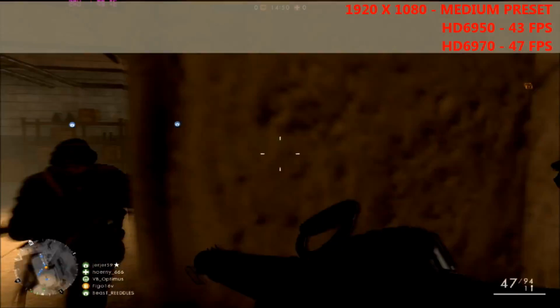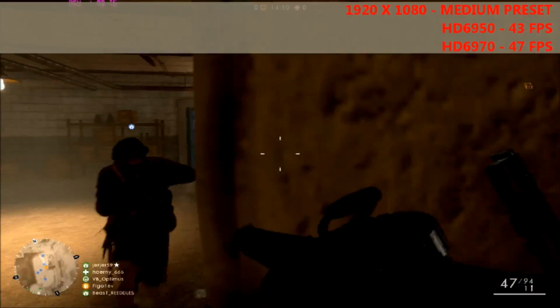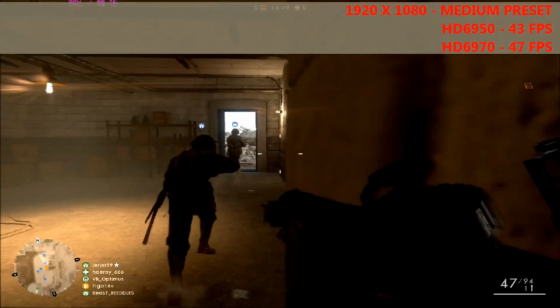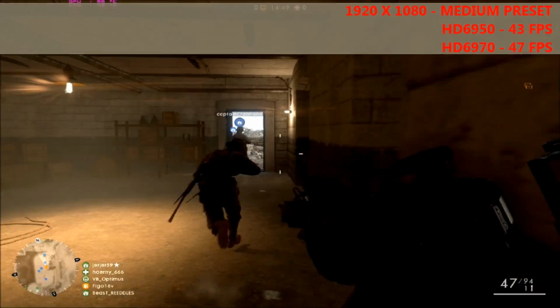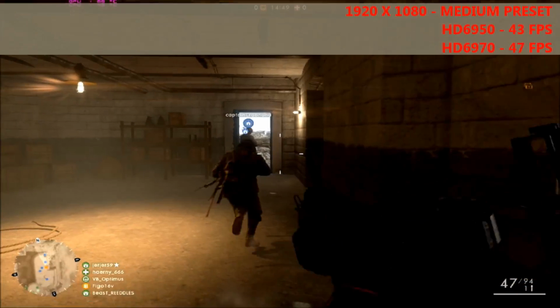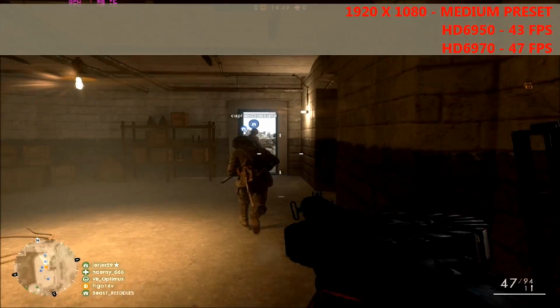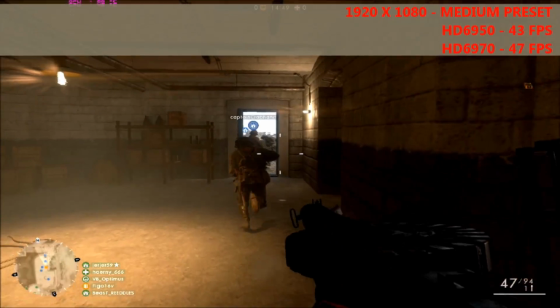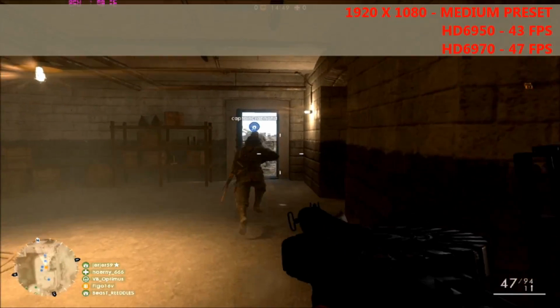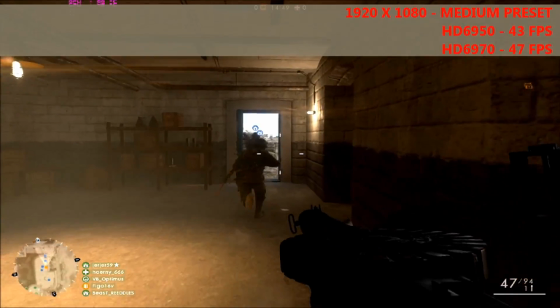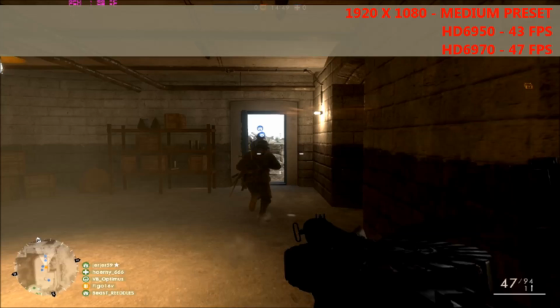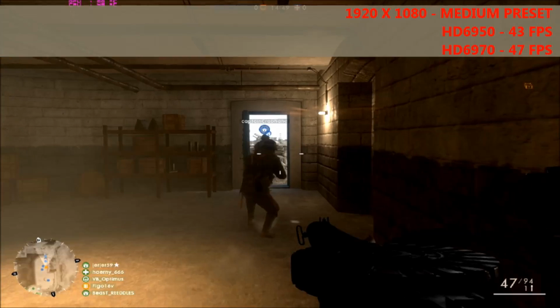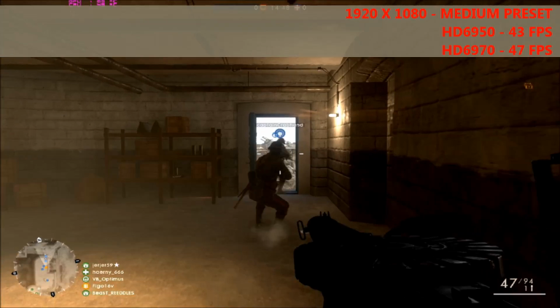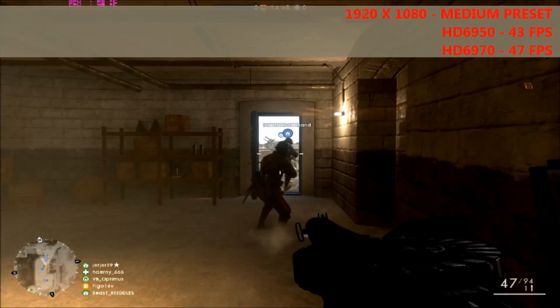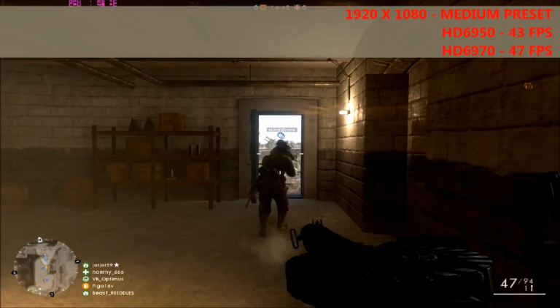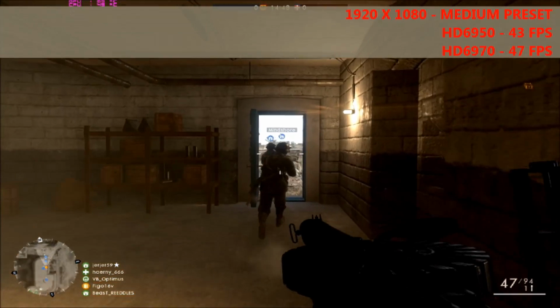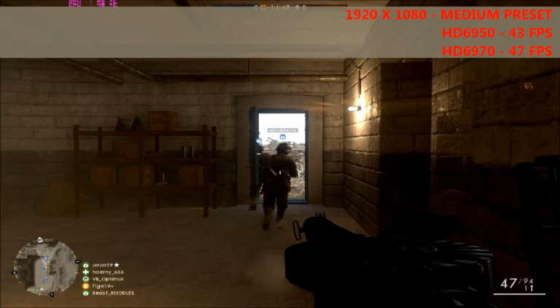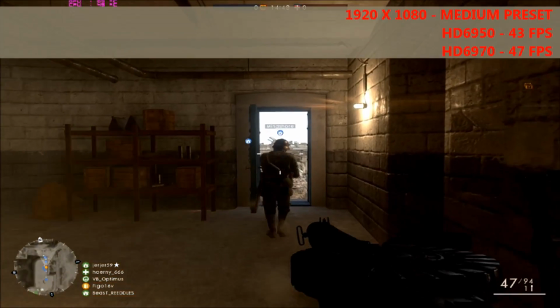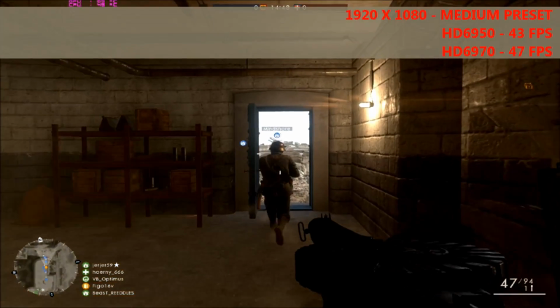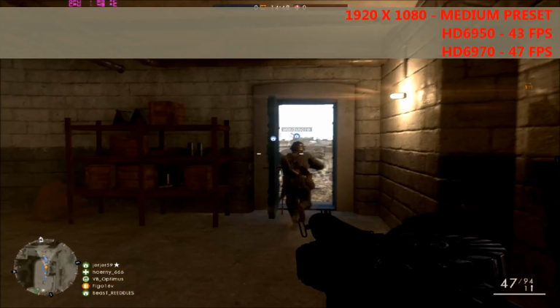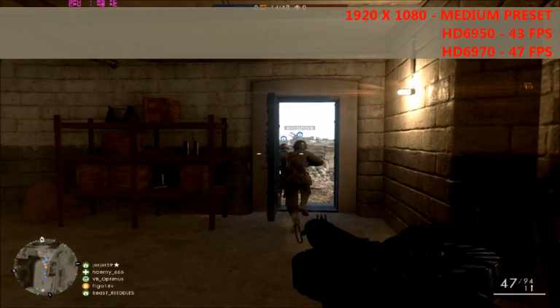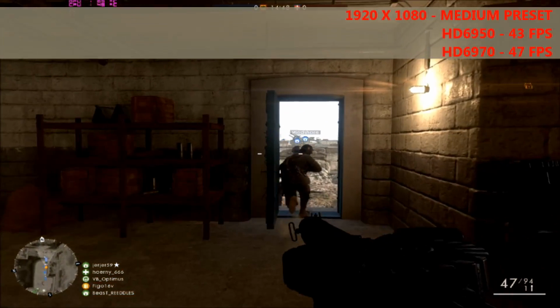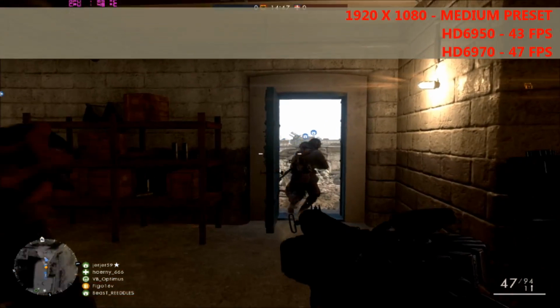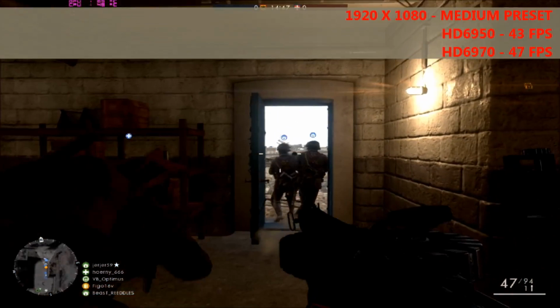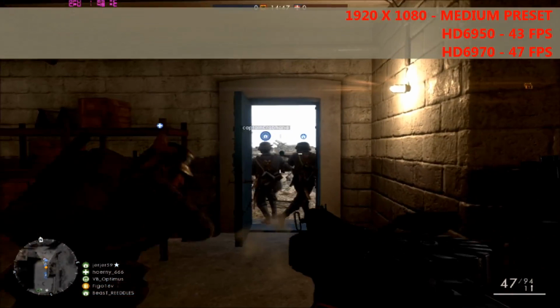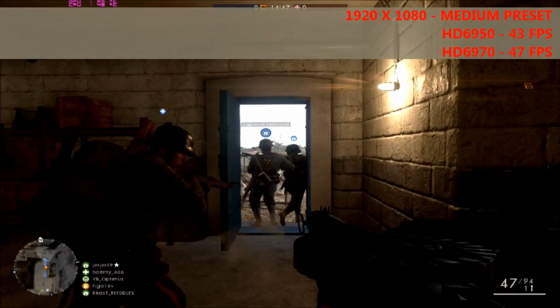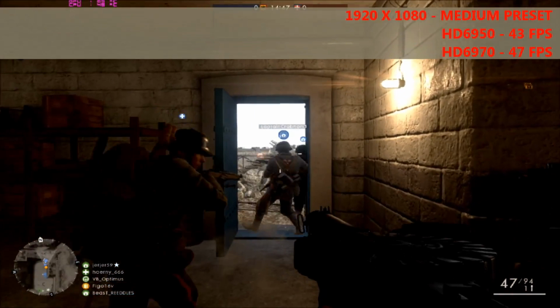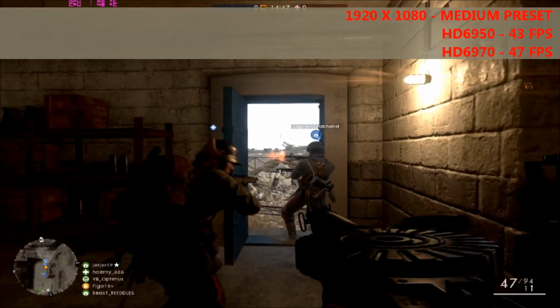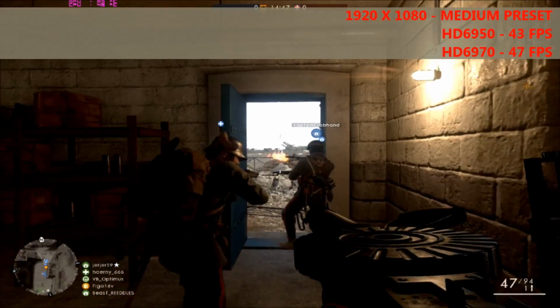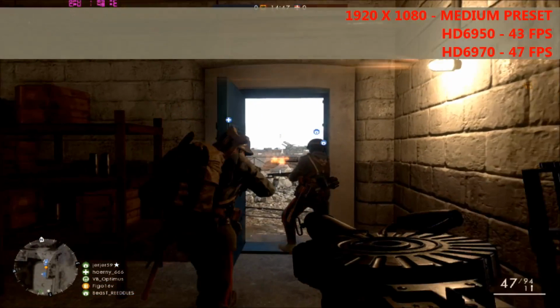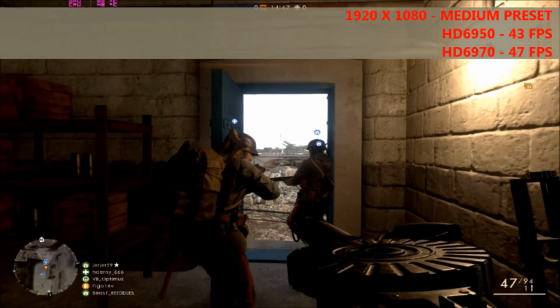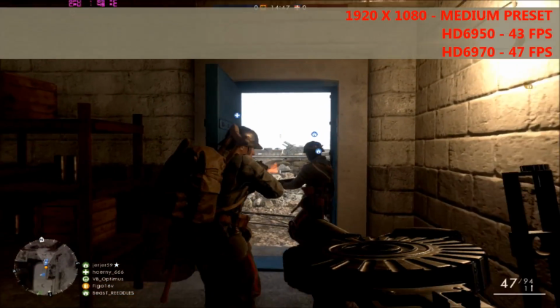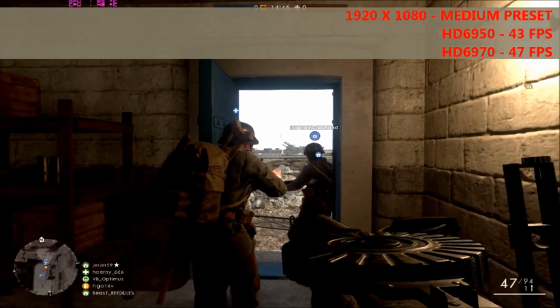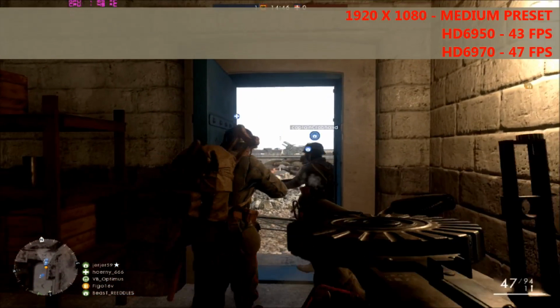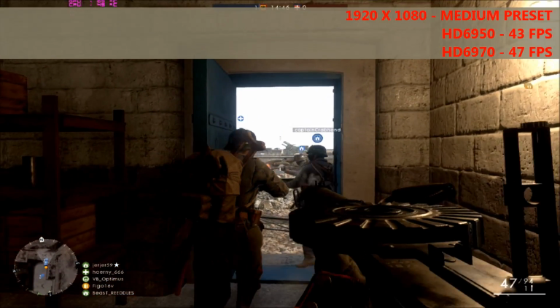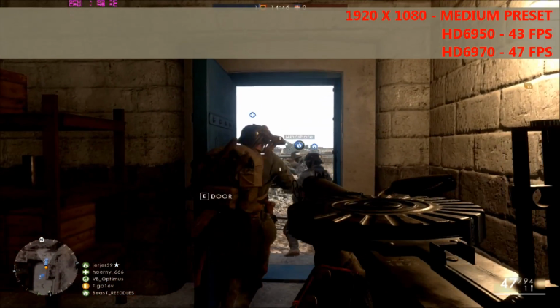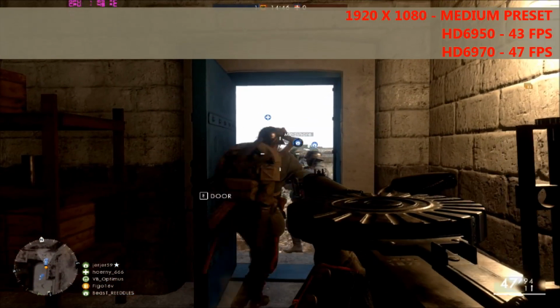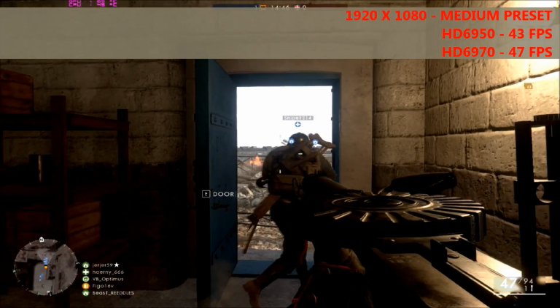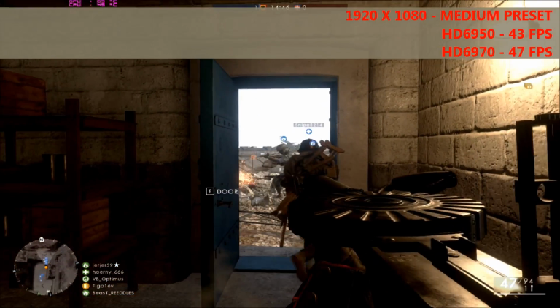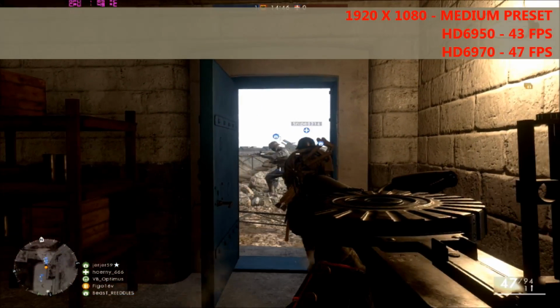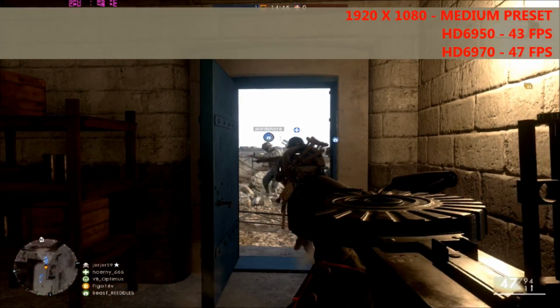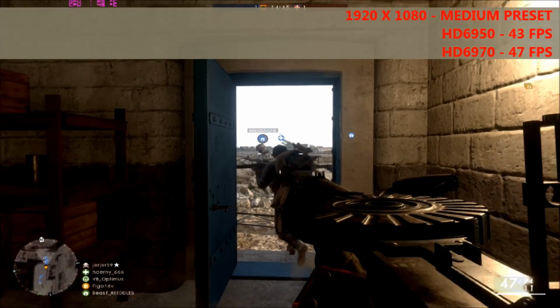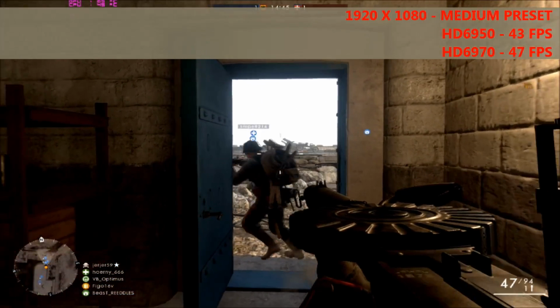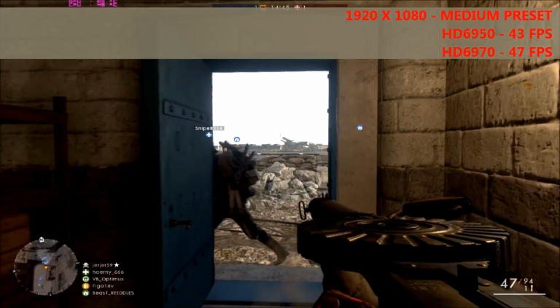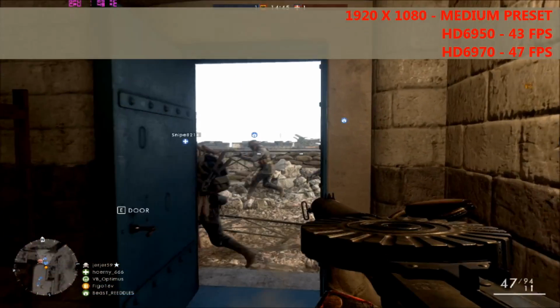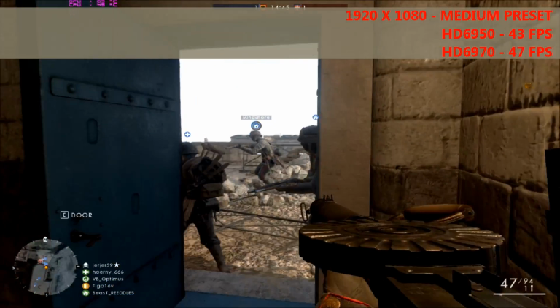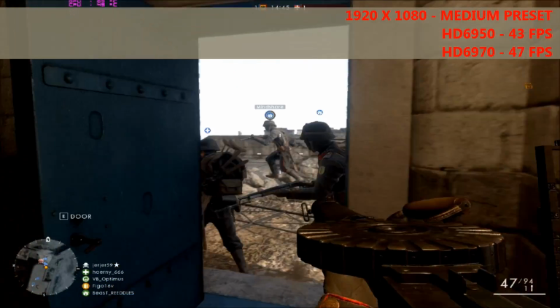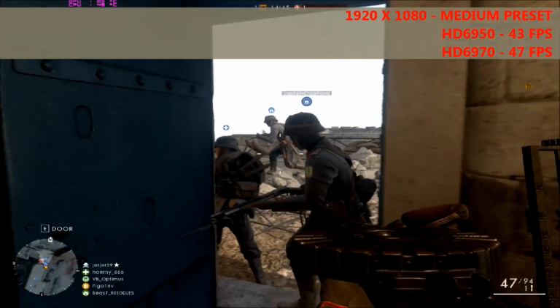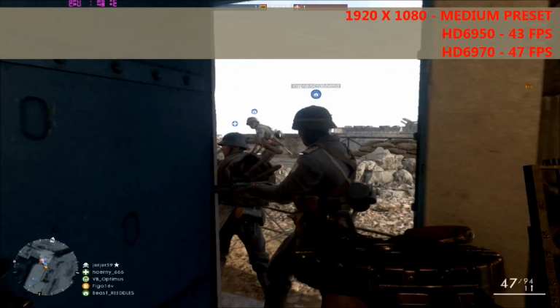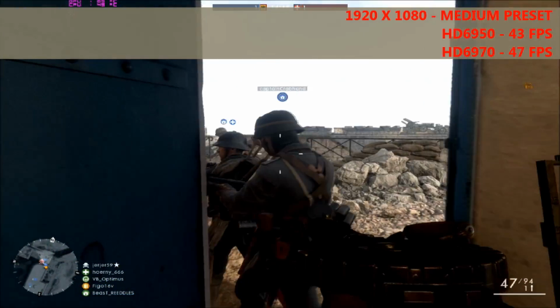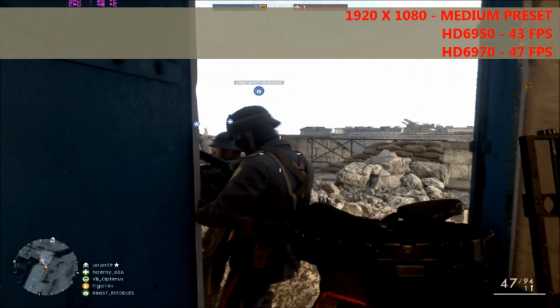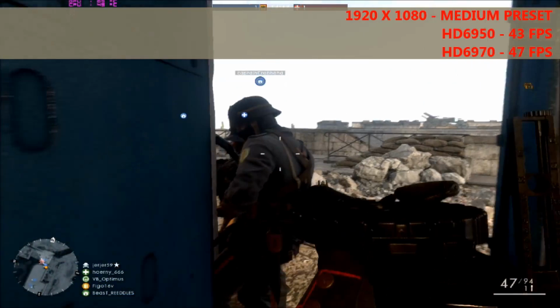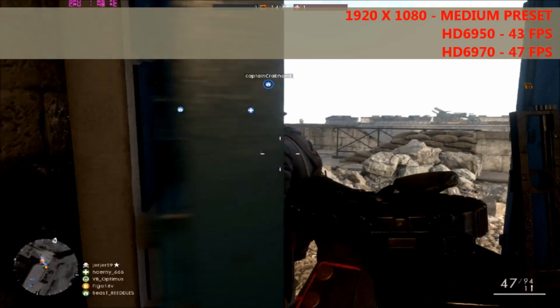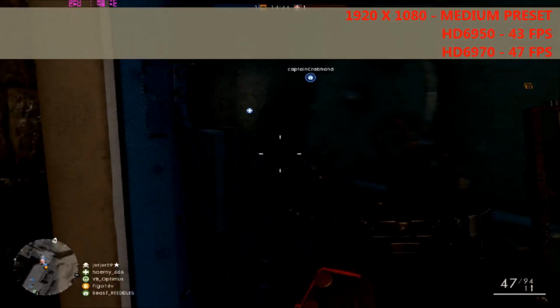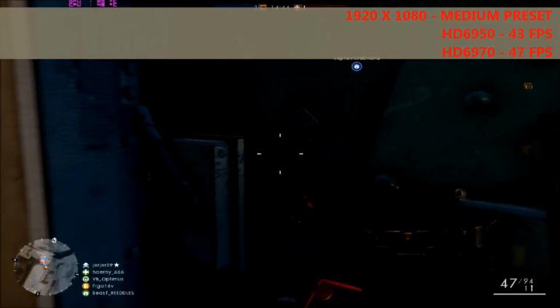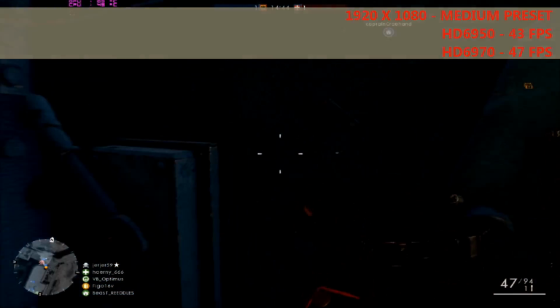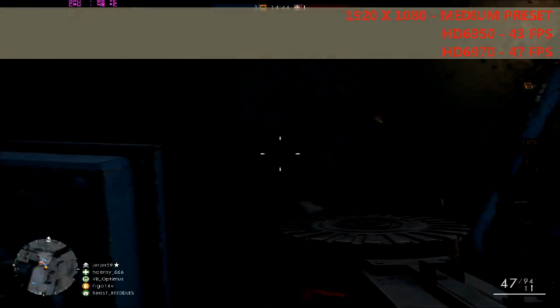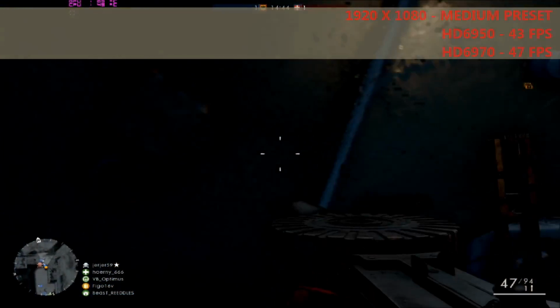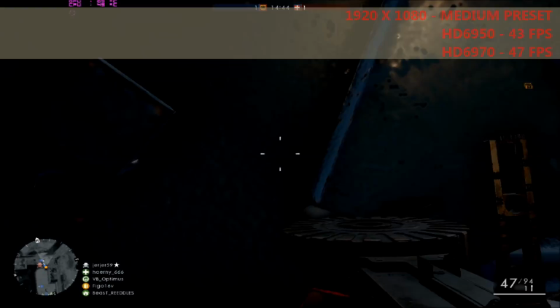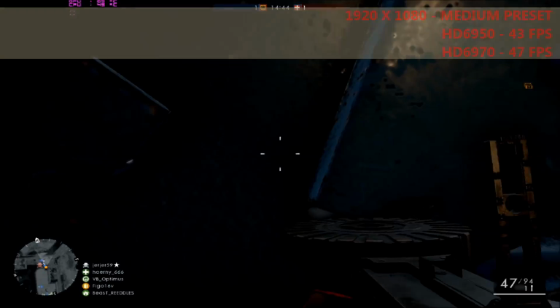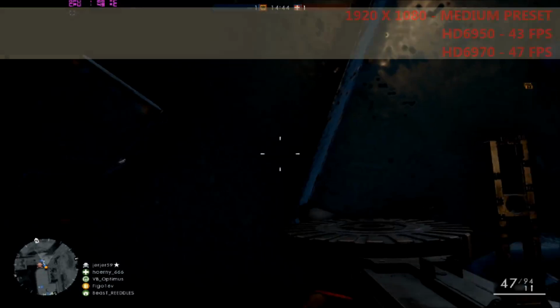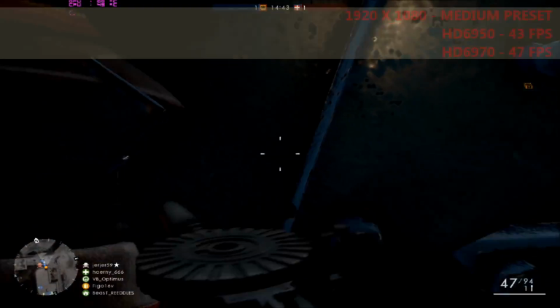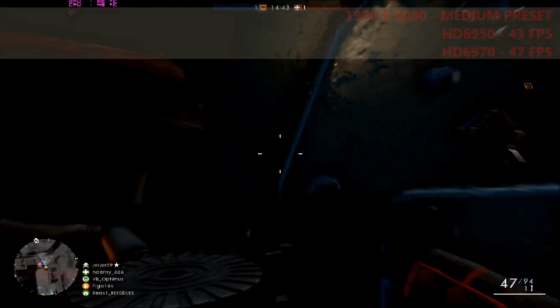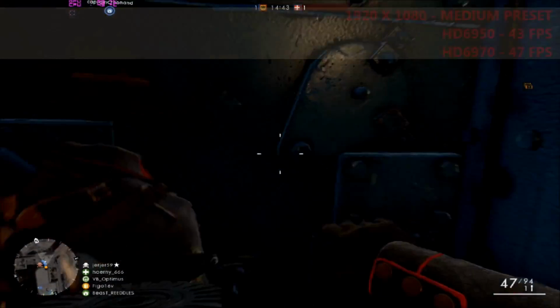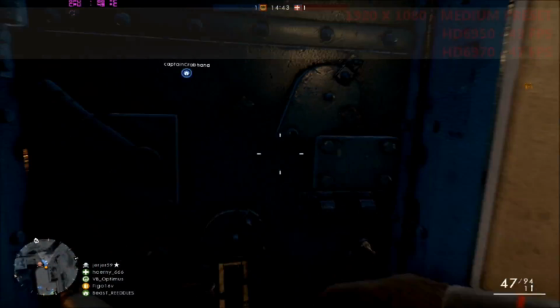We ran Battlefield 1 at 1080p on the medium preset and averaged 47 FPS on the 6970. On the 6950 BIOS we averaged 43 FPS.